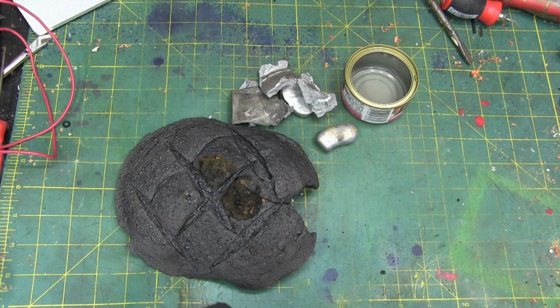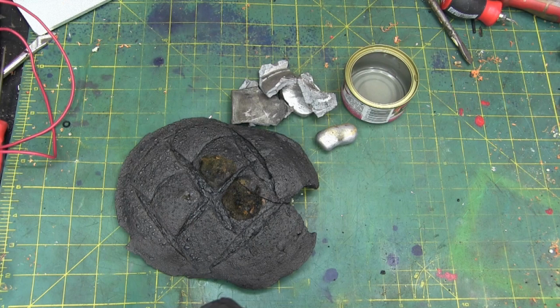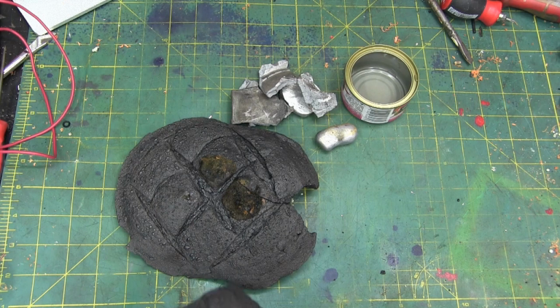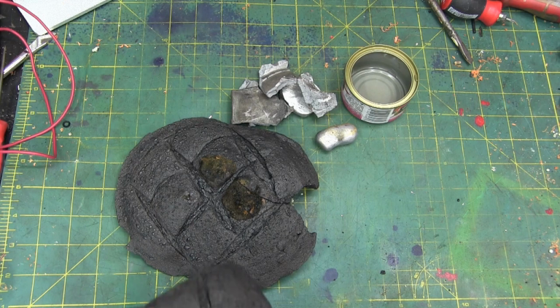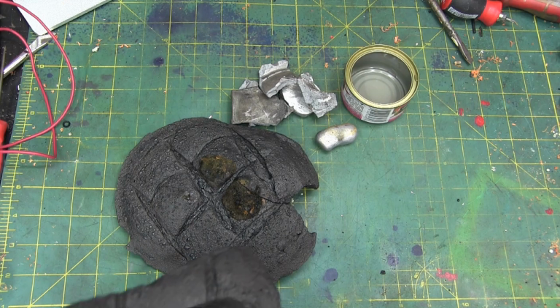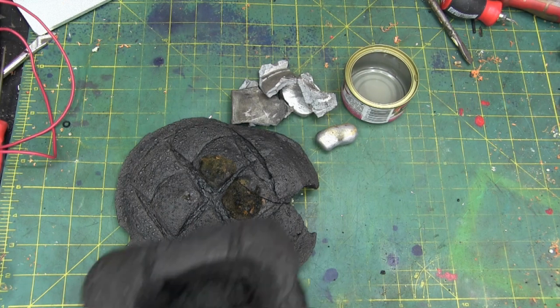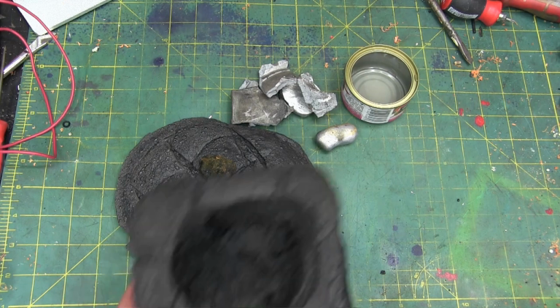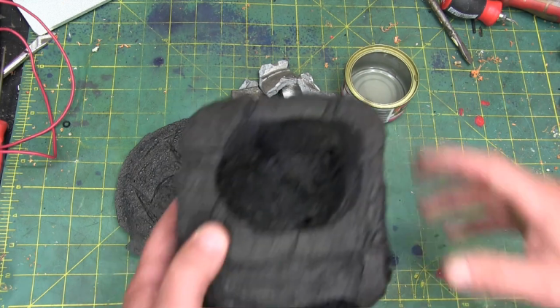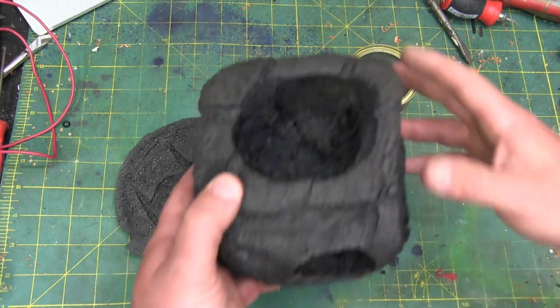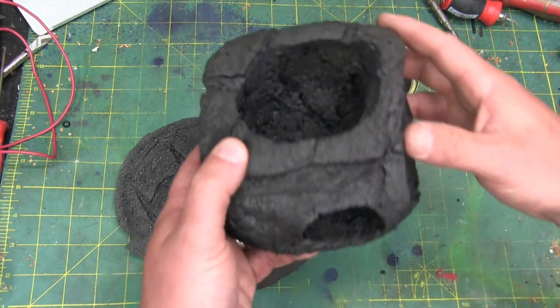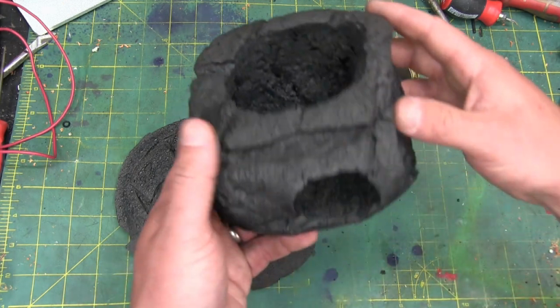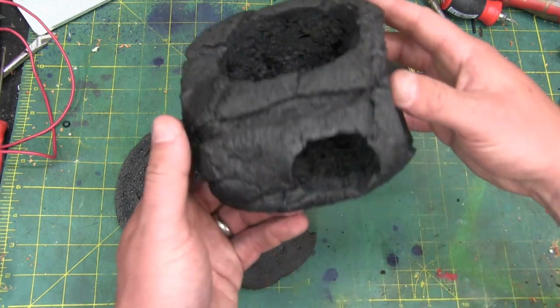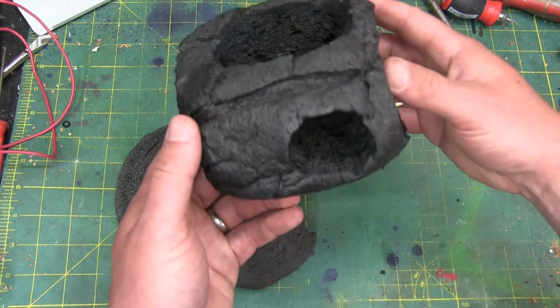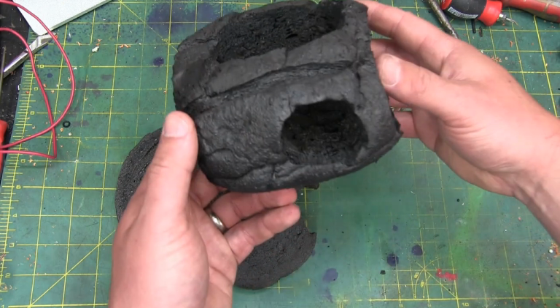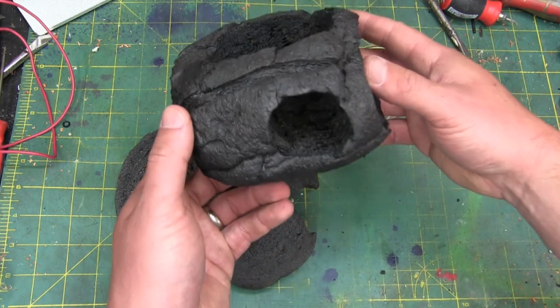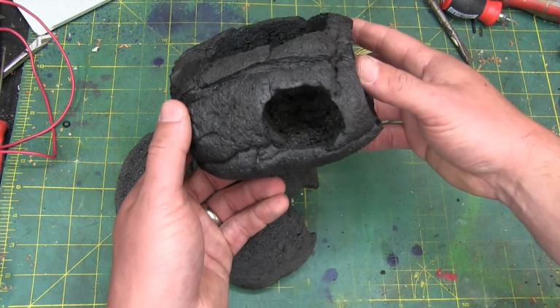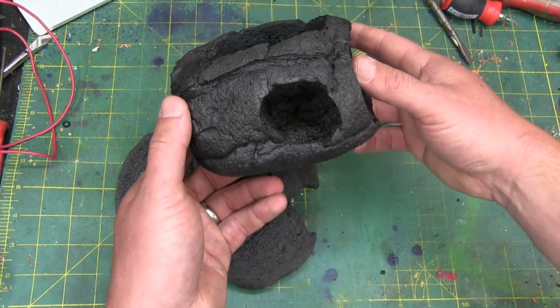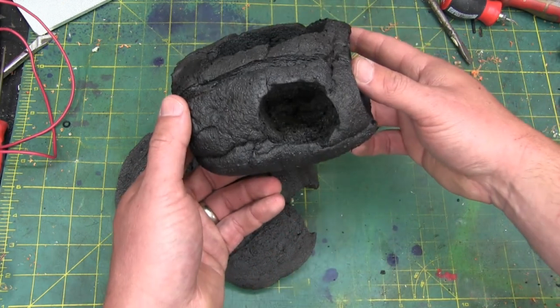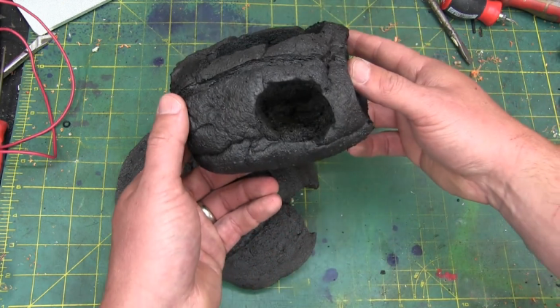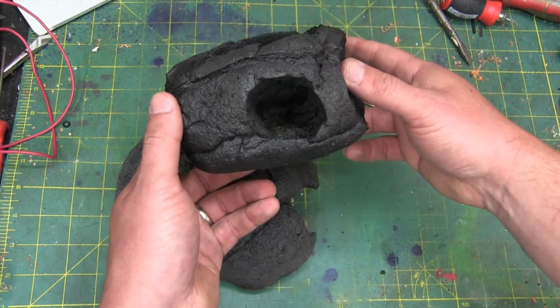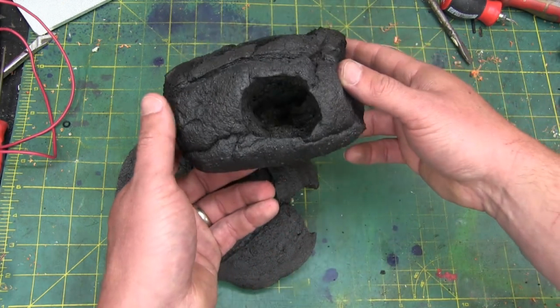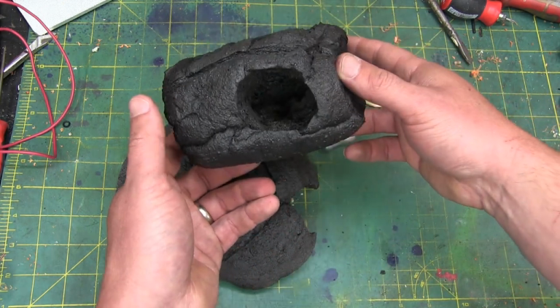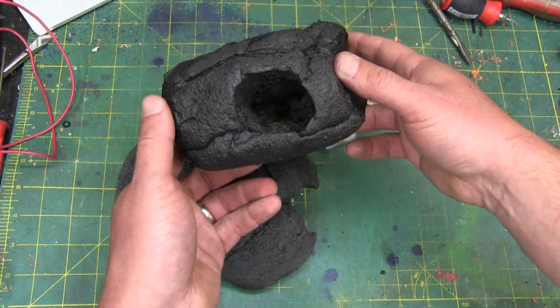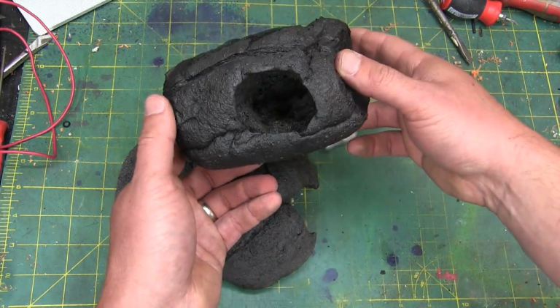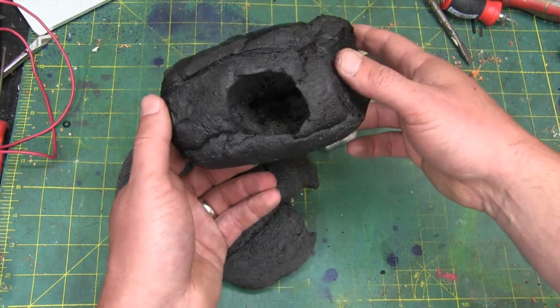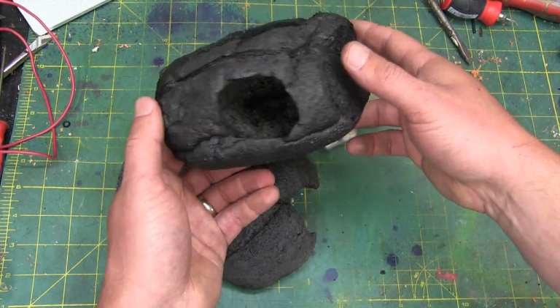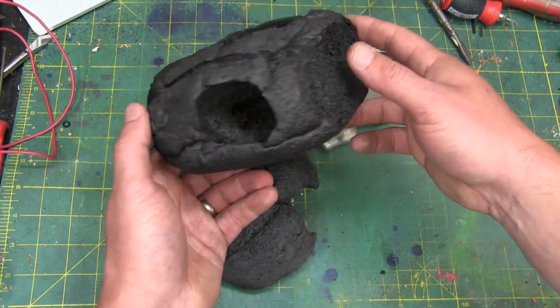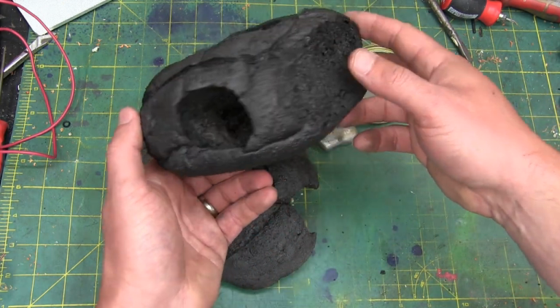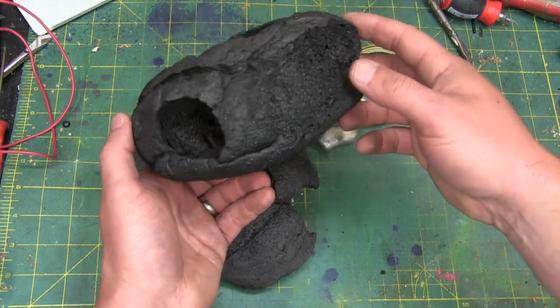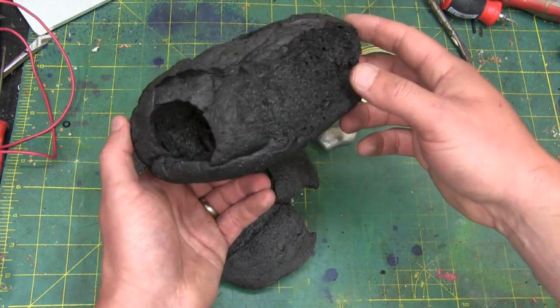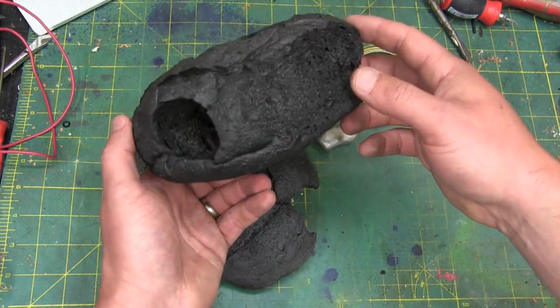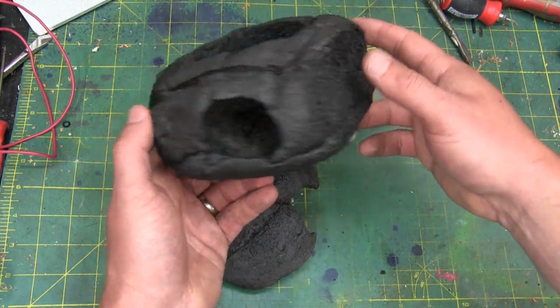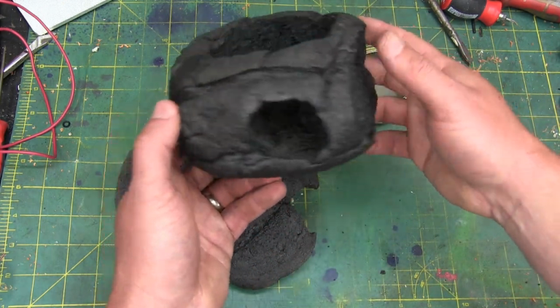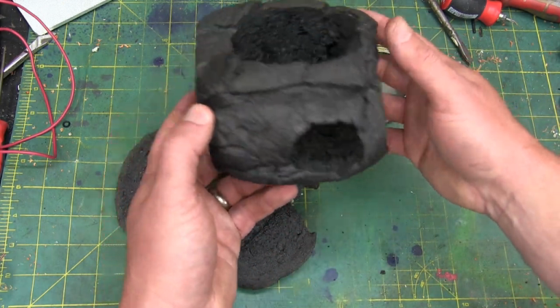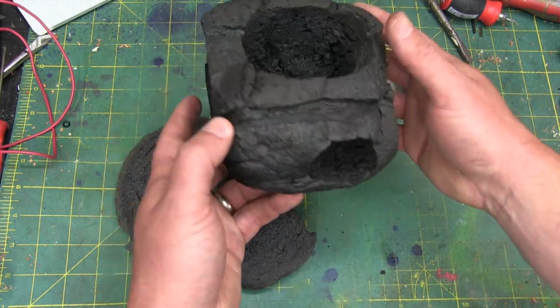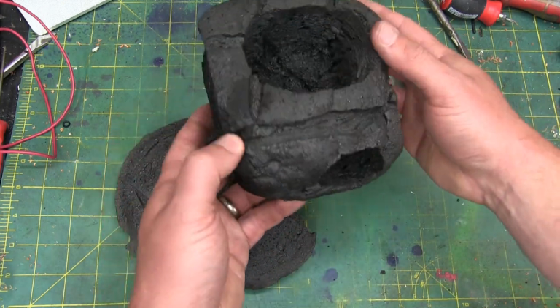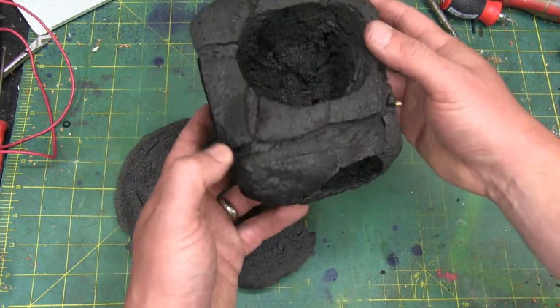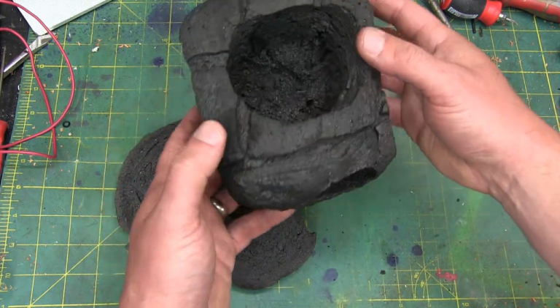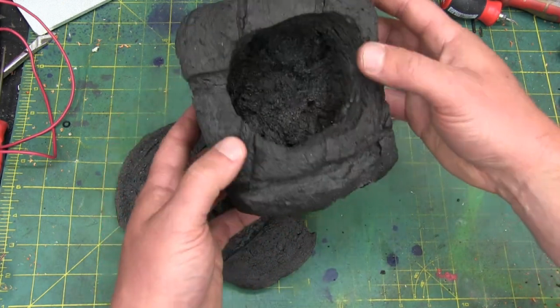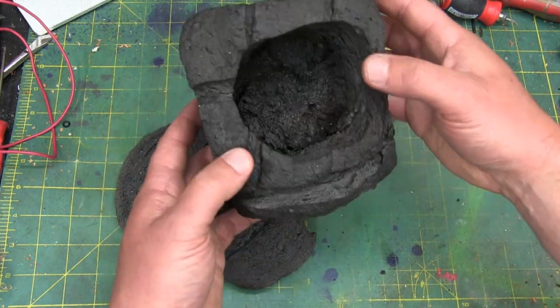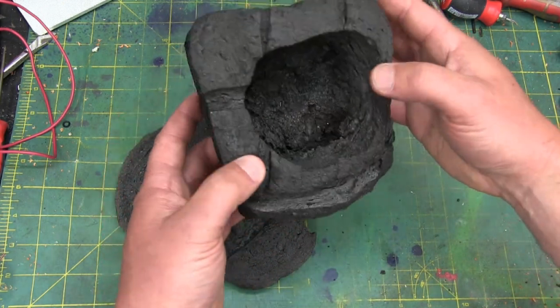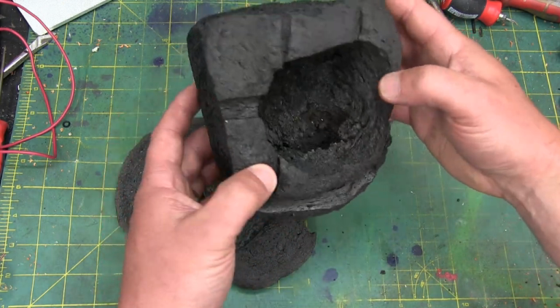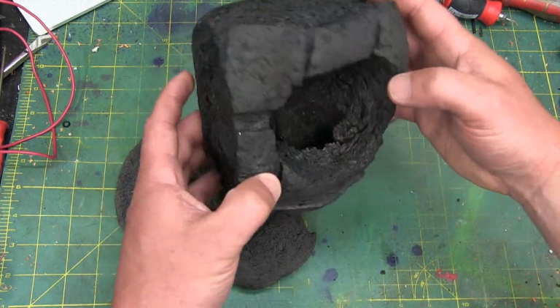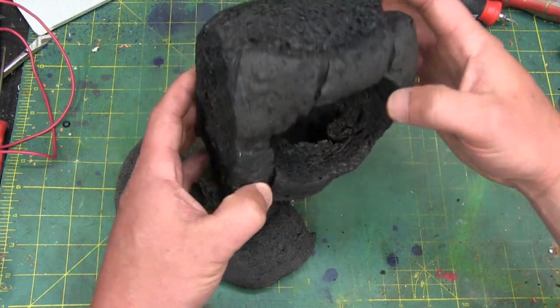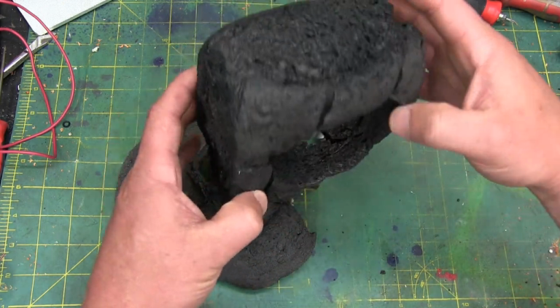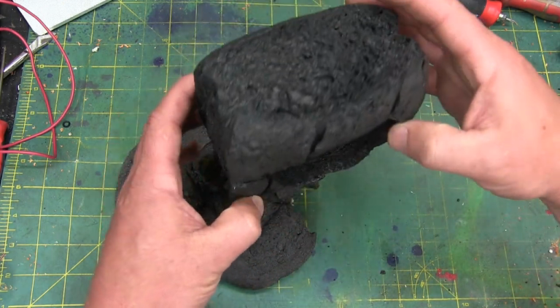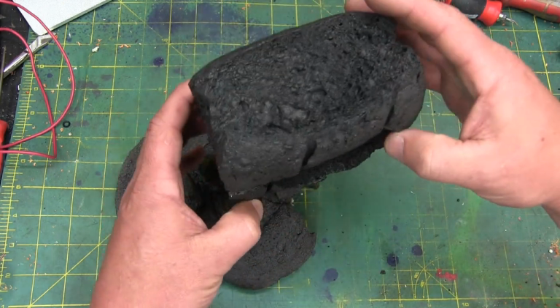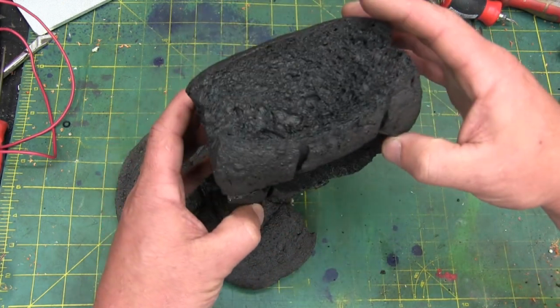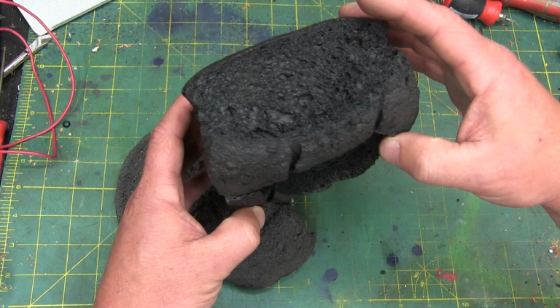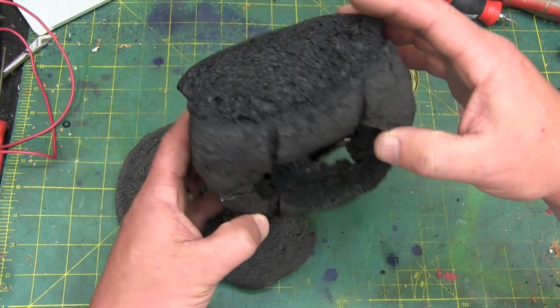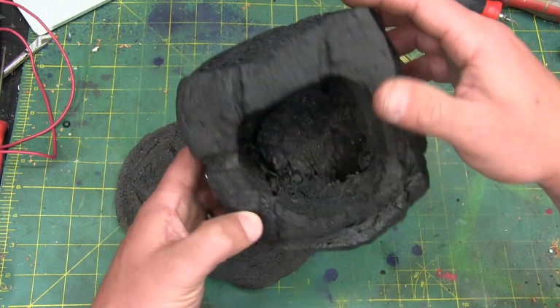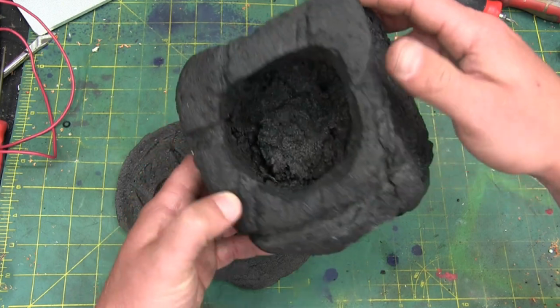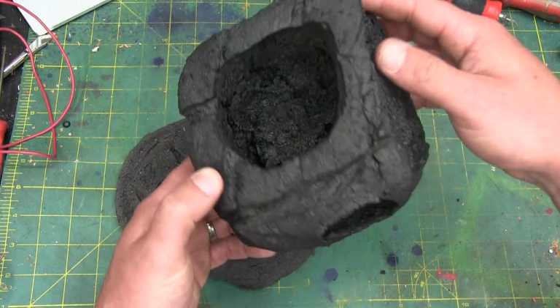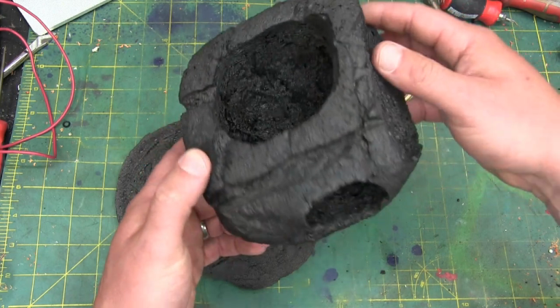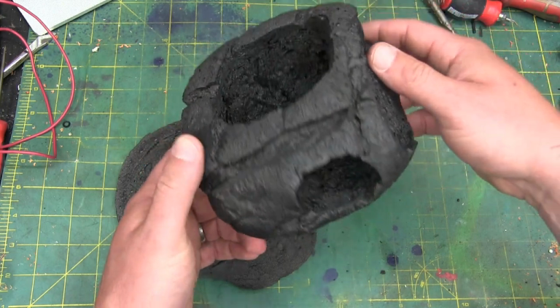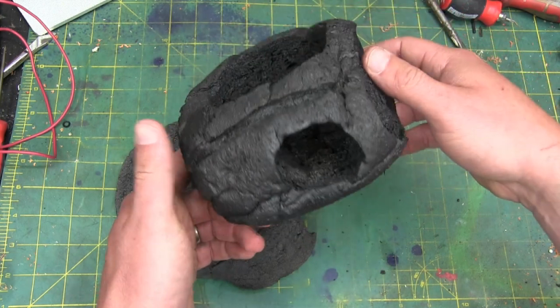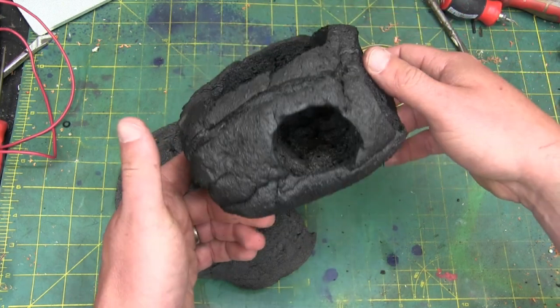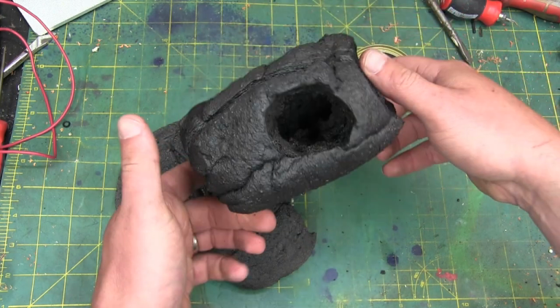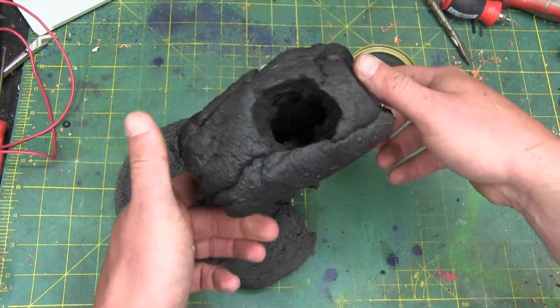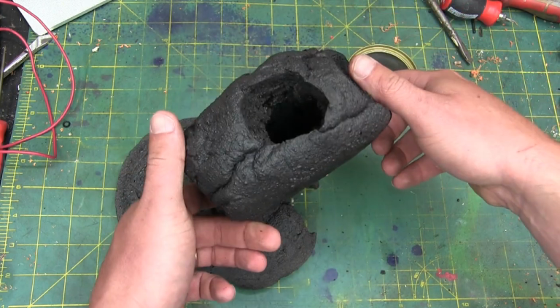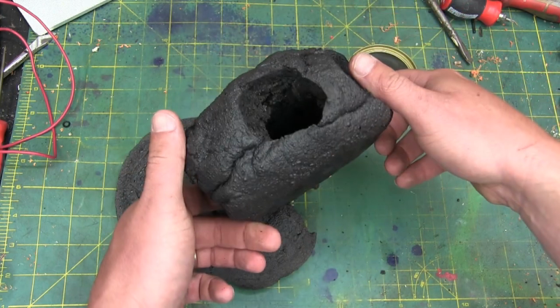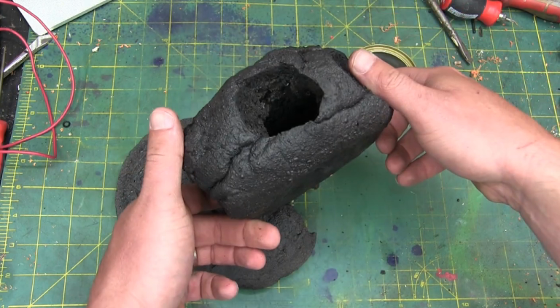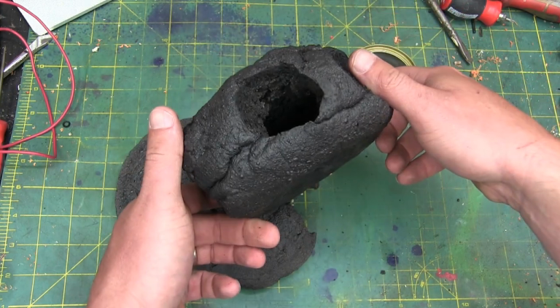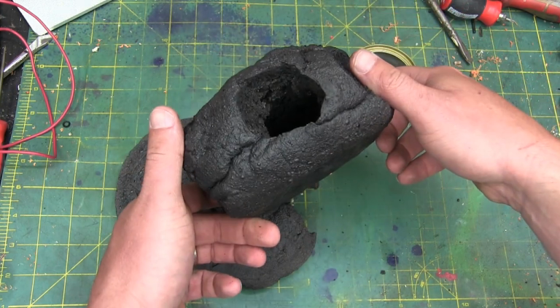Gentlemen, welcome back to the shop today. Alternative casting methods using carbon foam foundries.